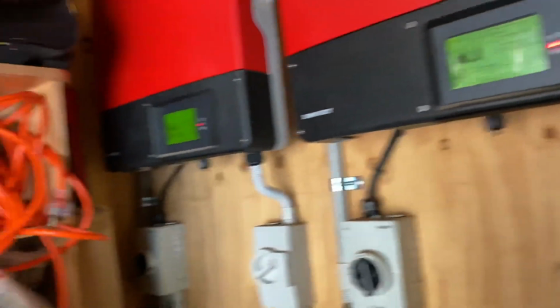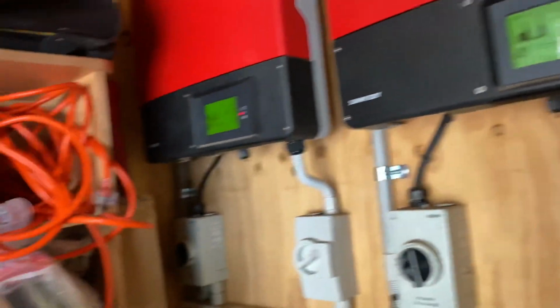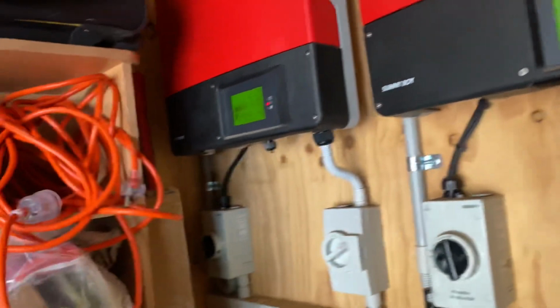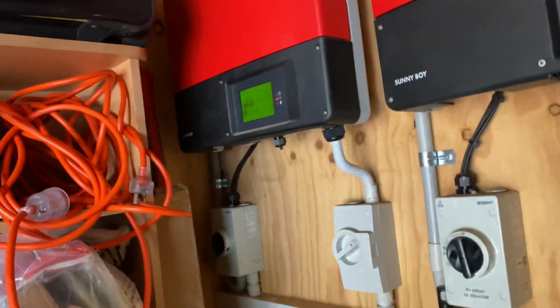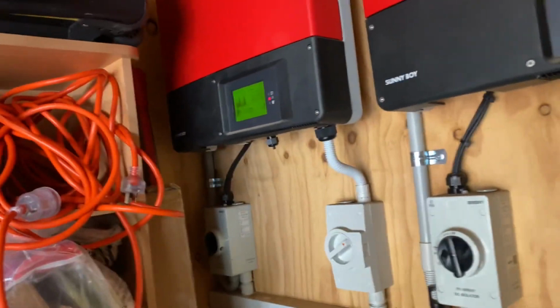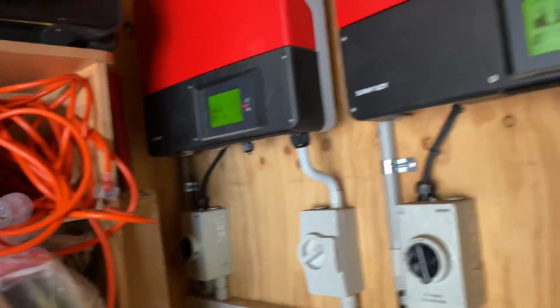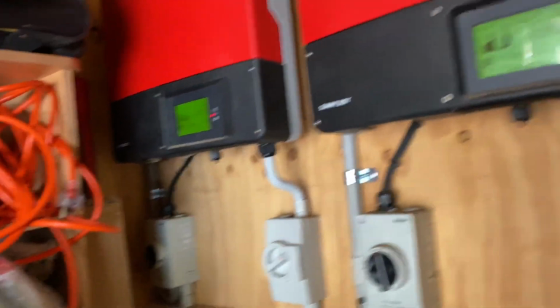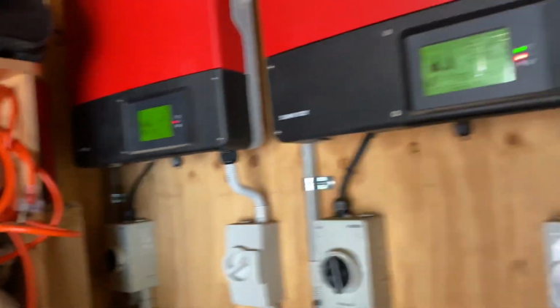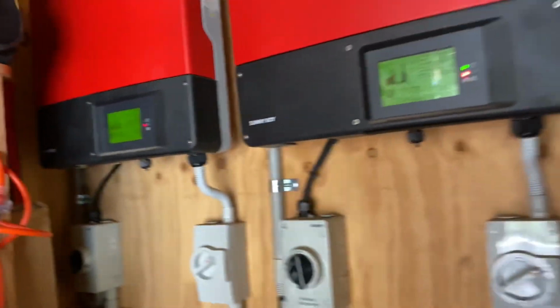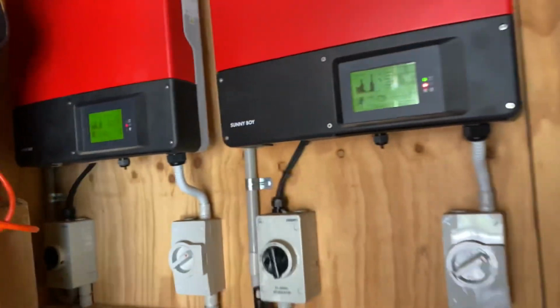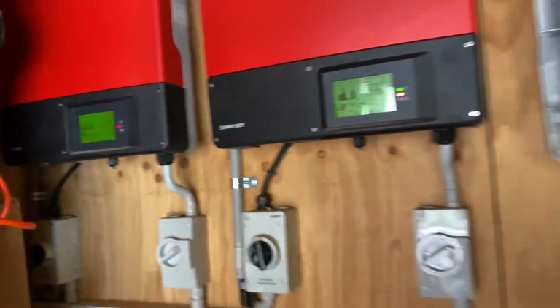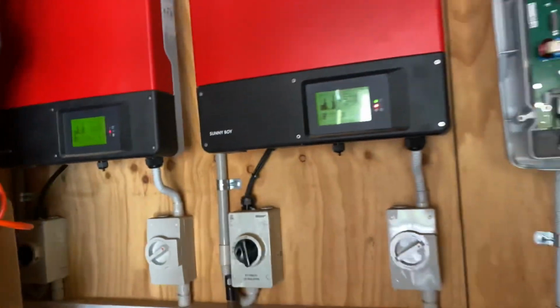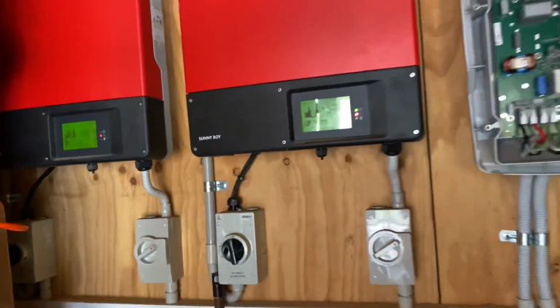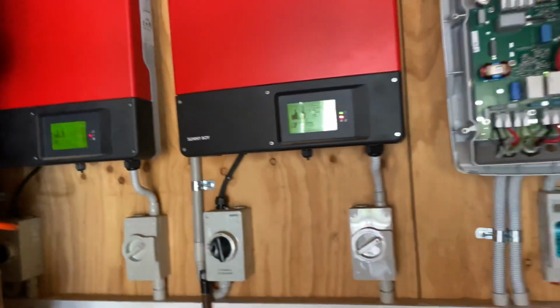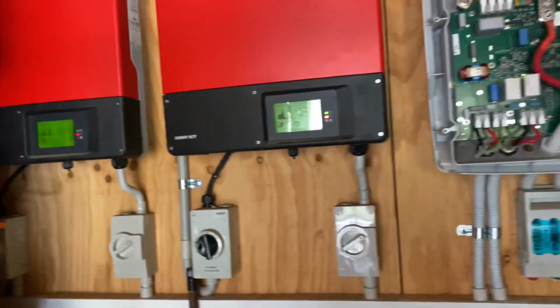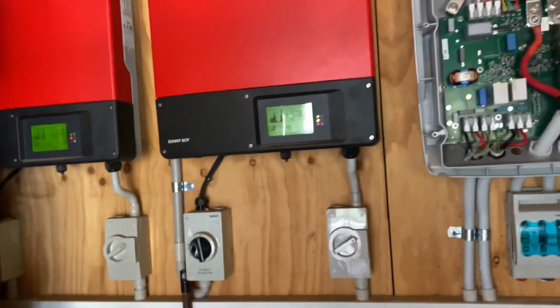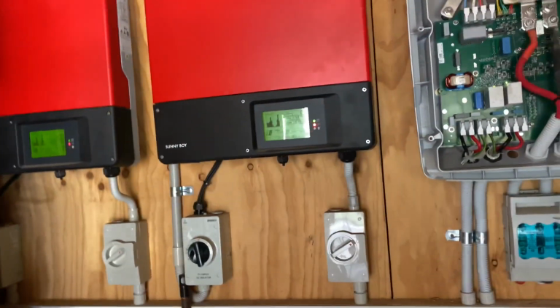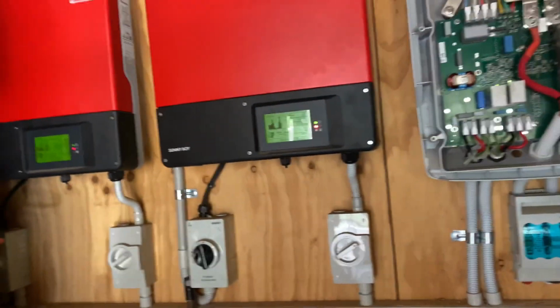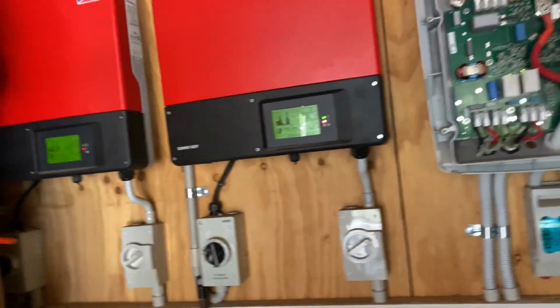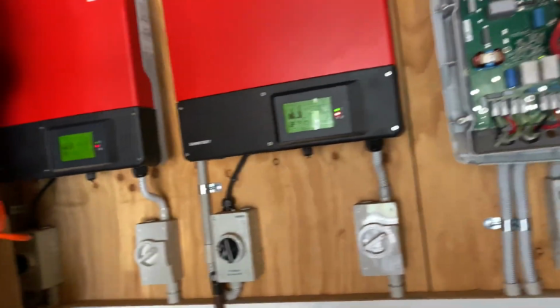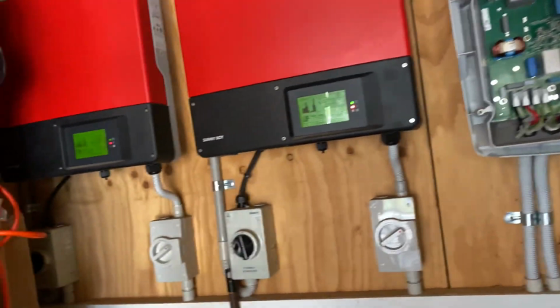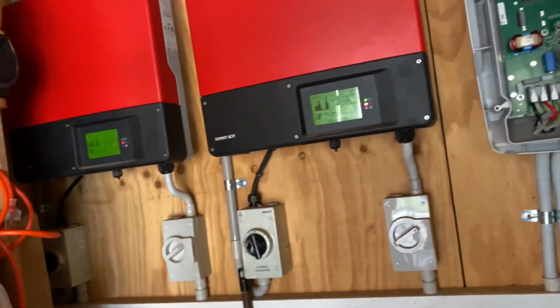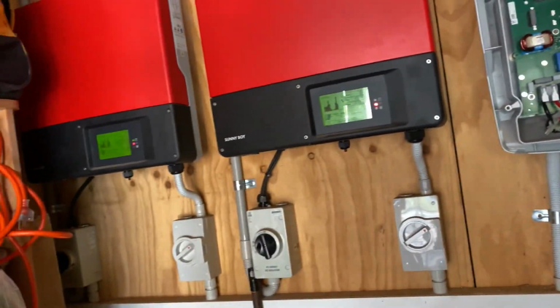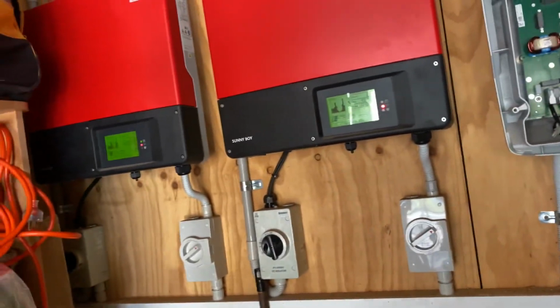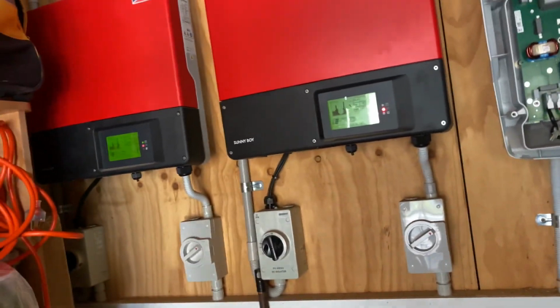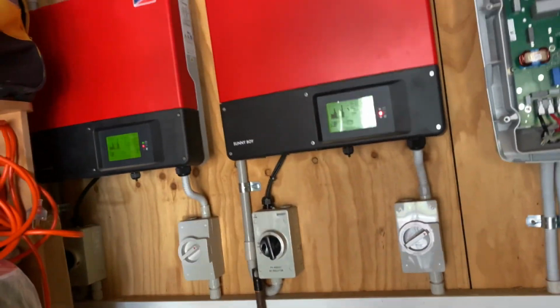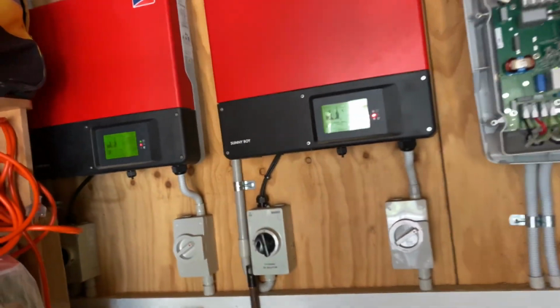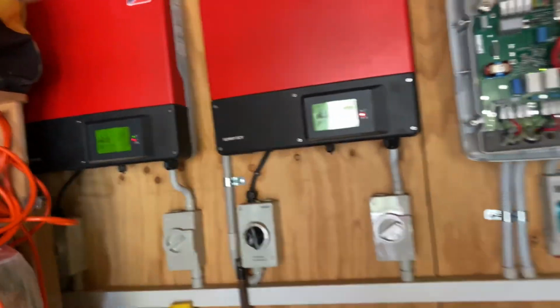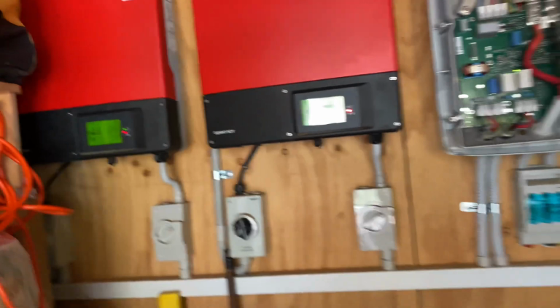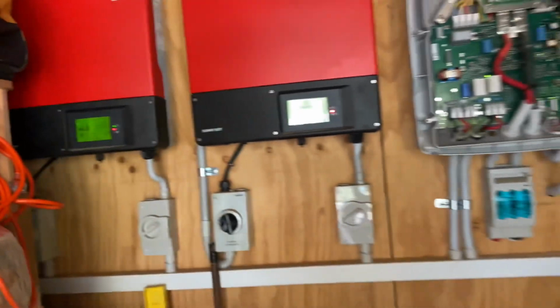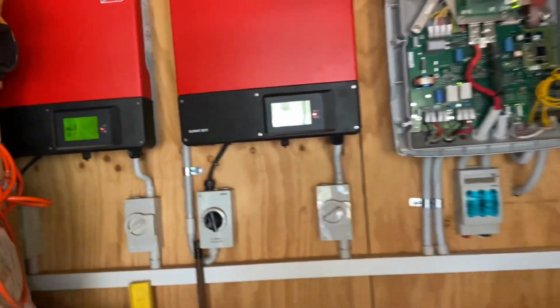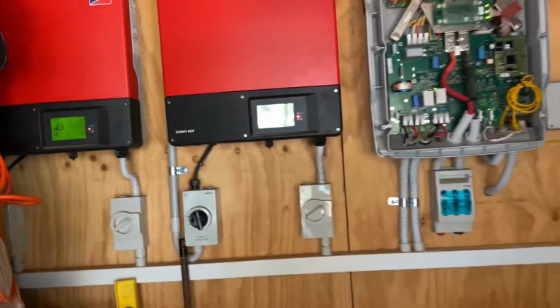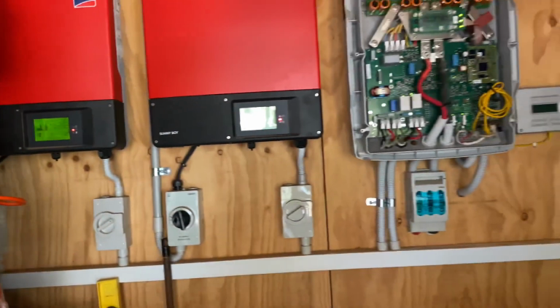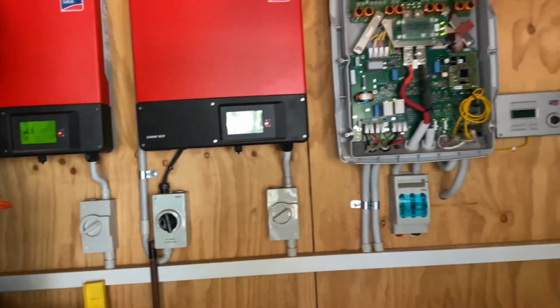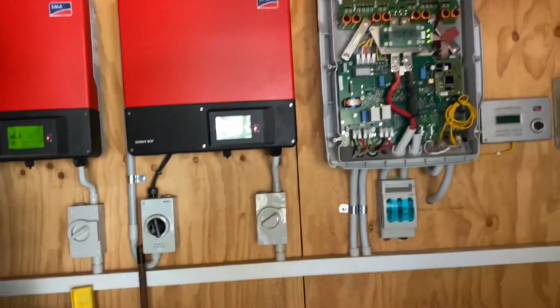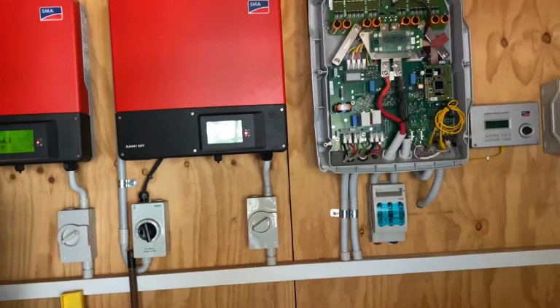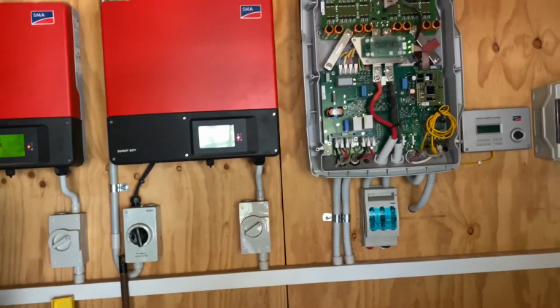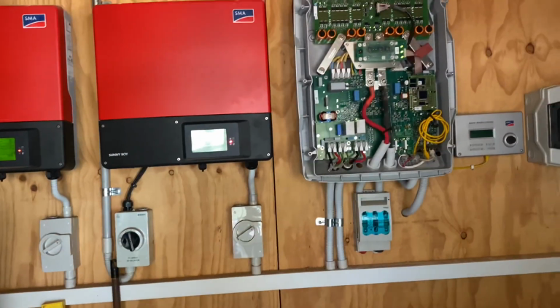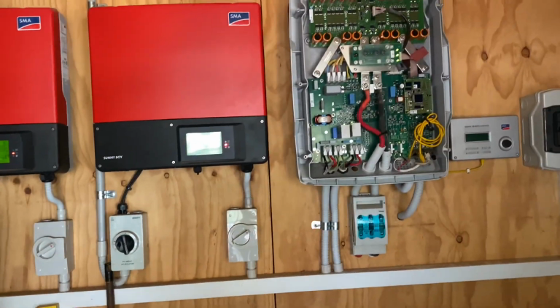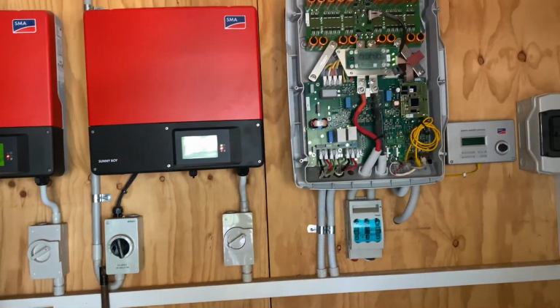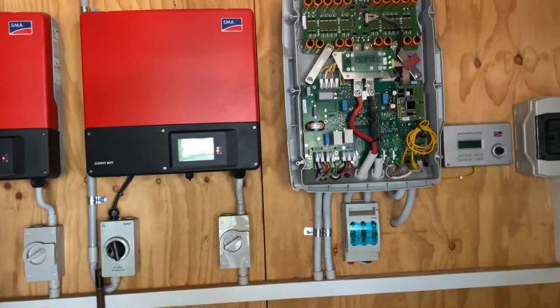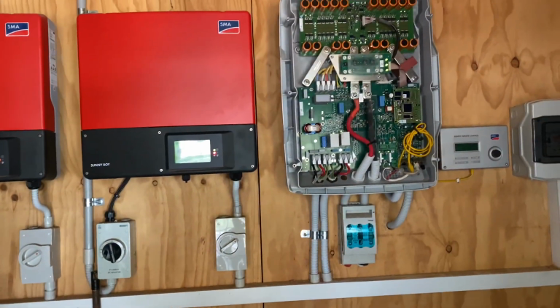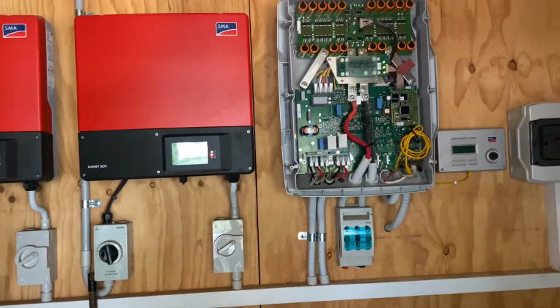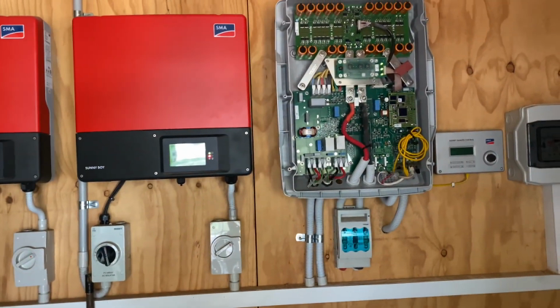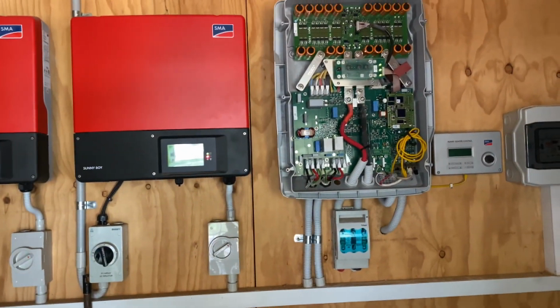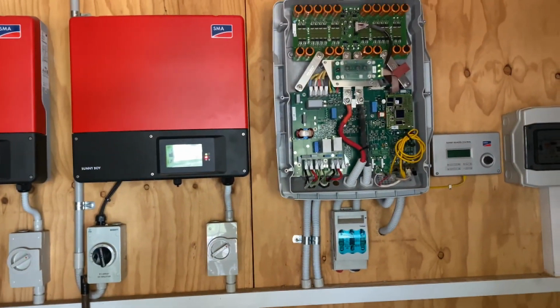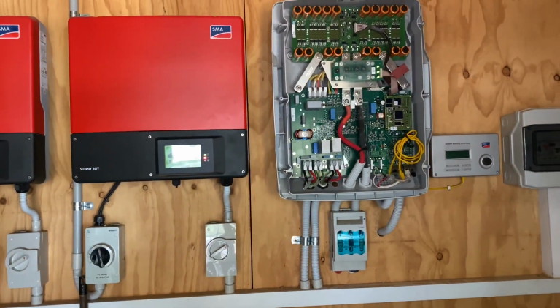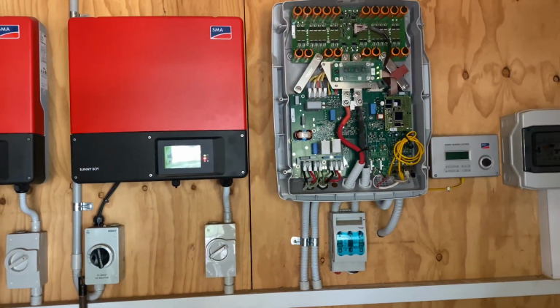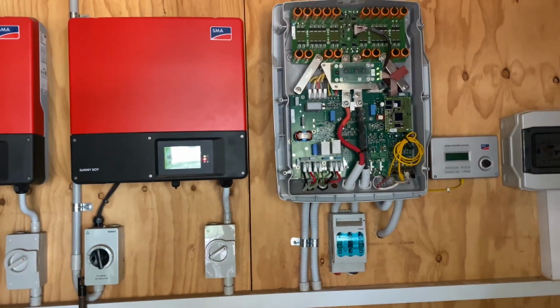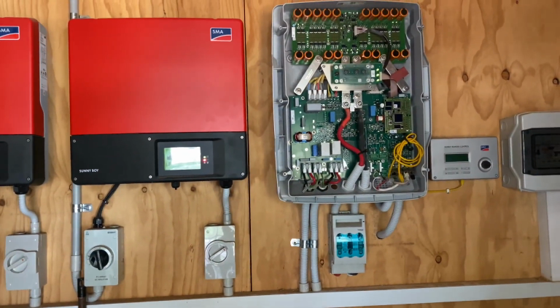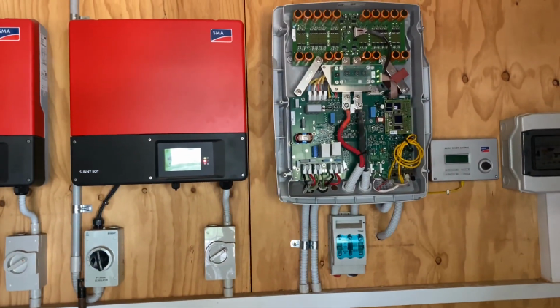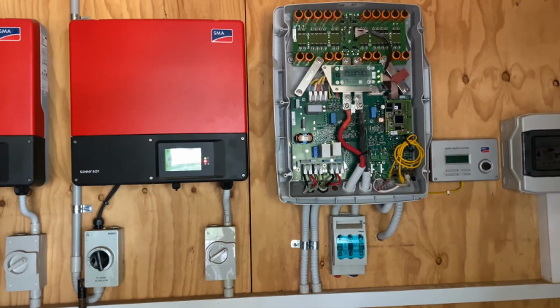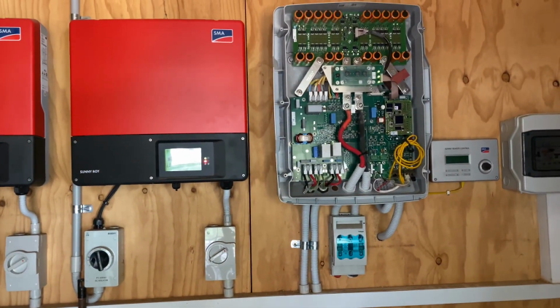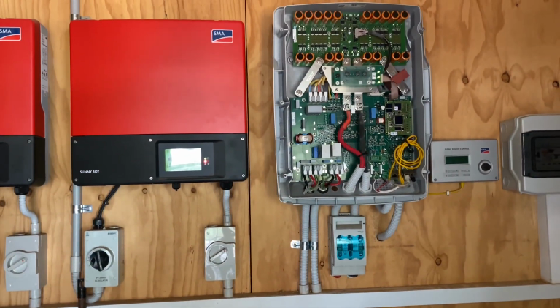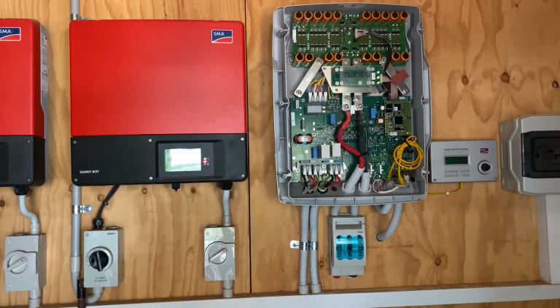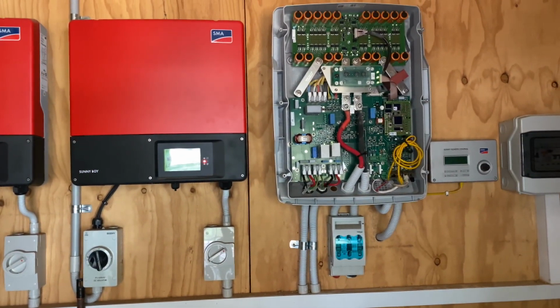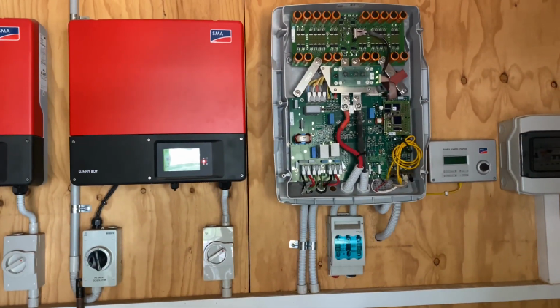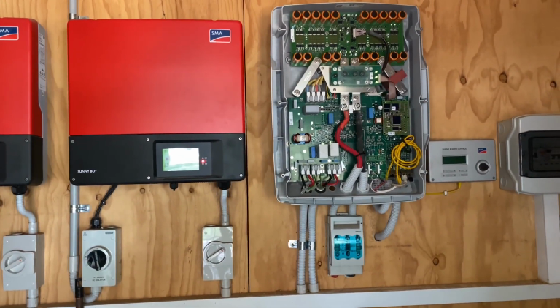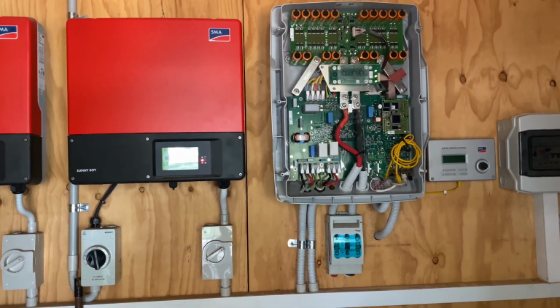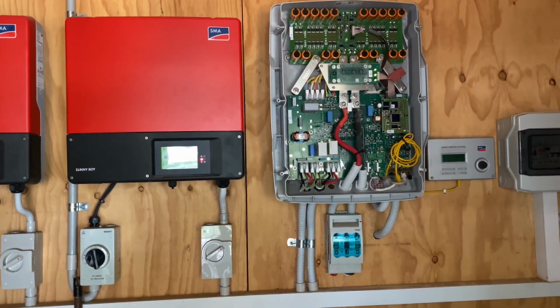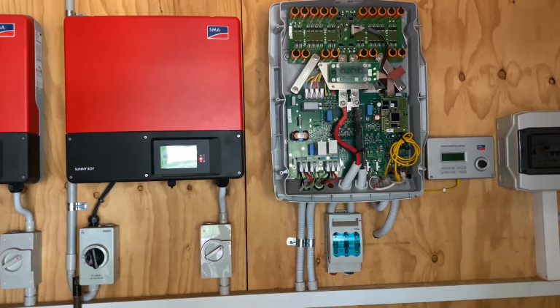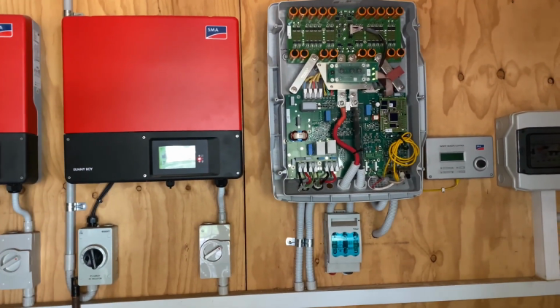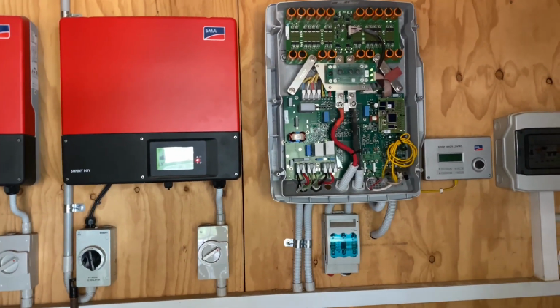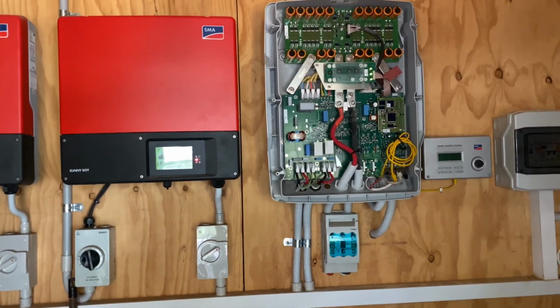Just a quick video on the generator connection to an SMA inverter. Cheers.